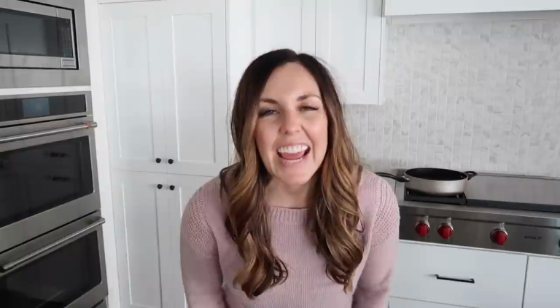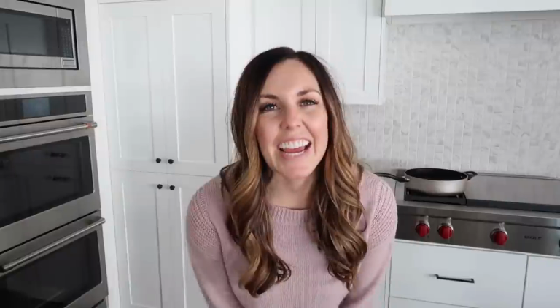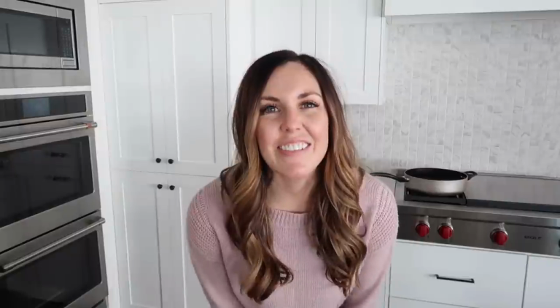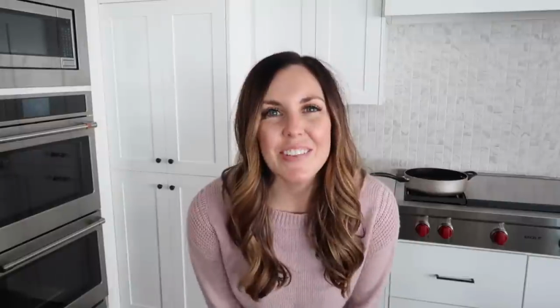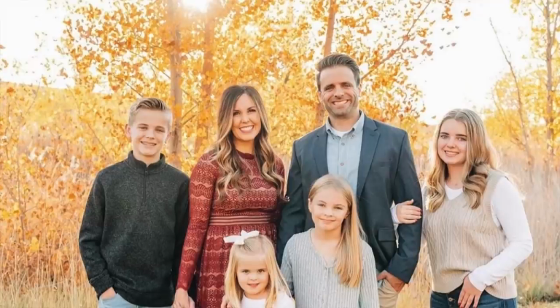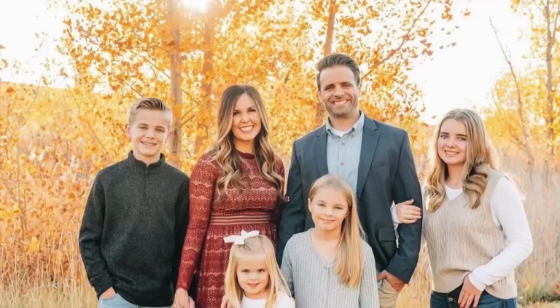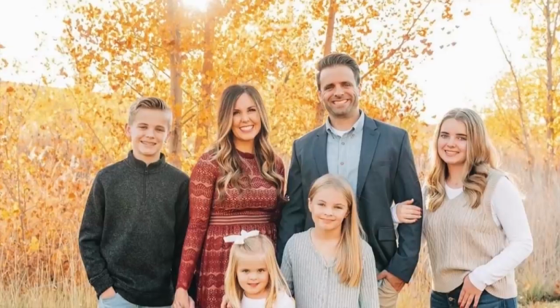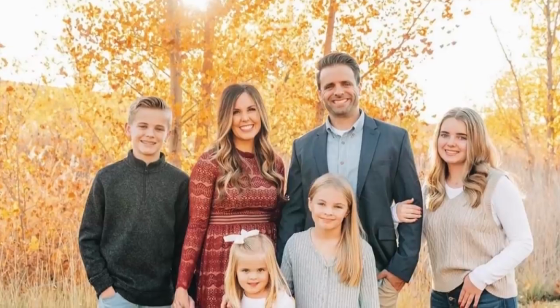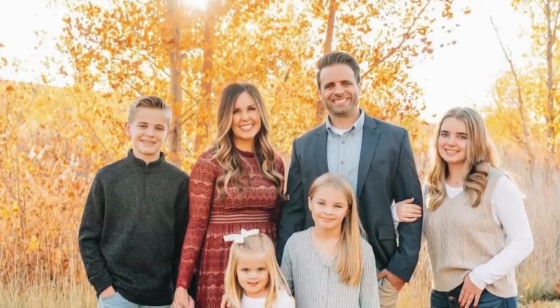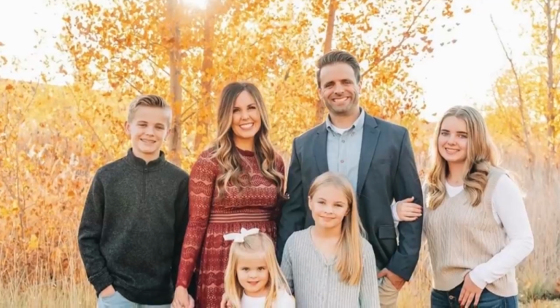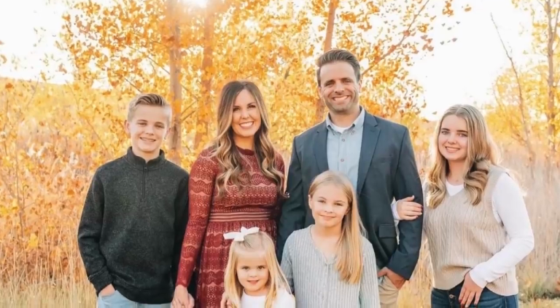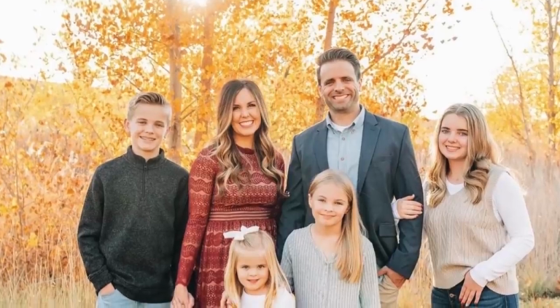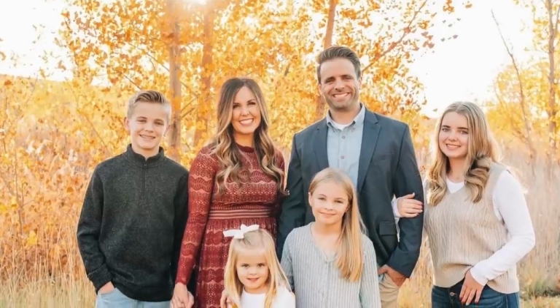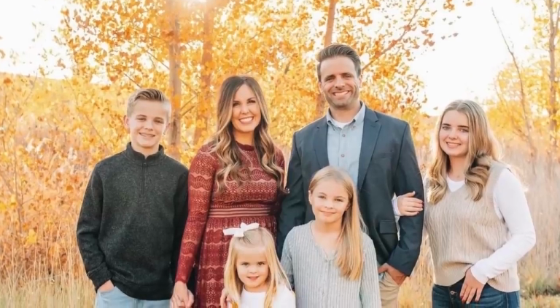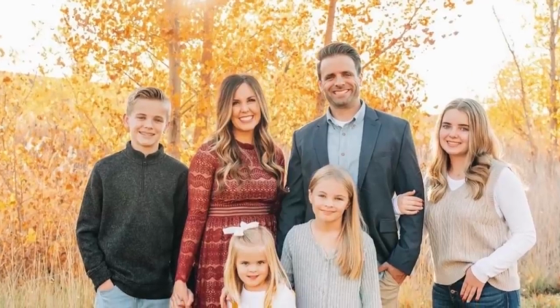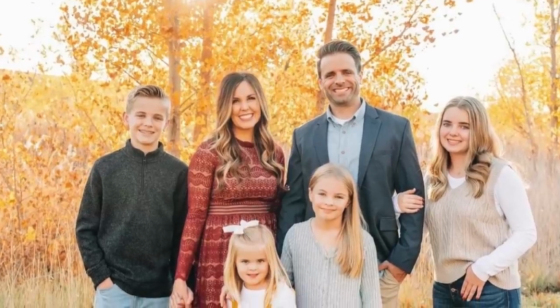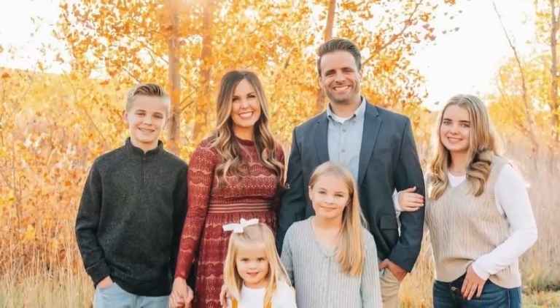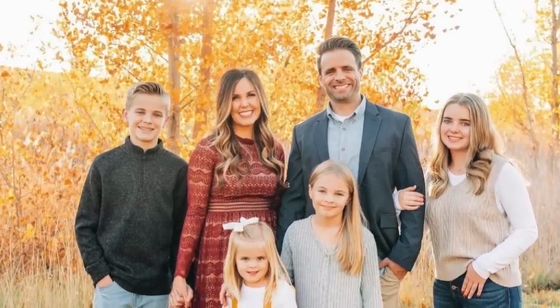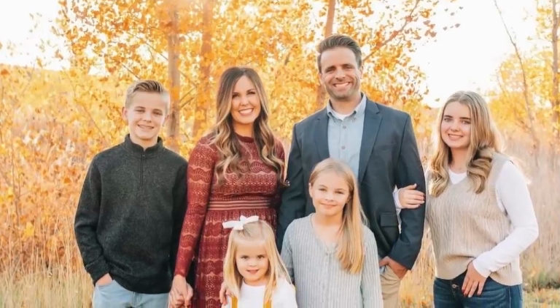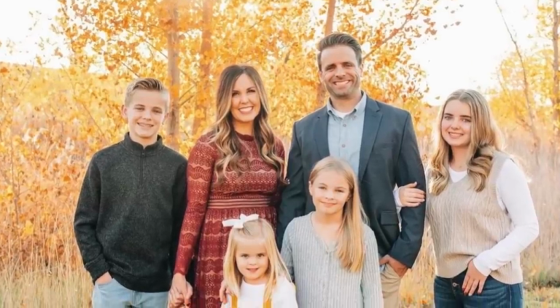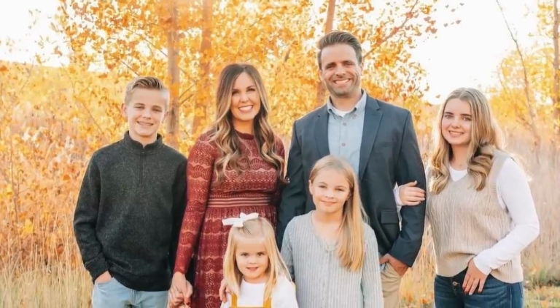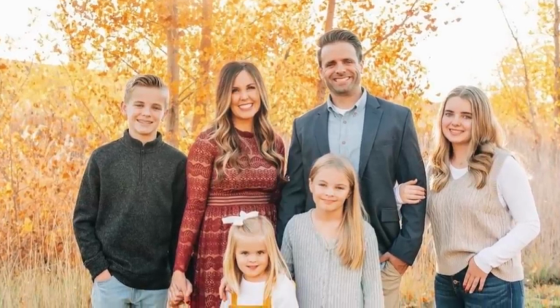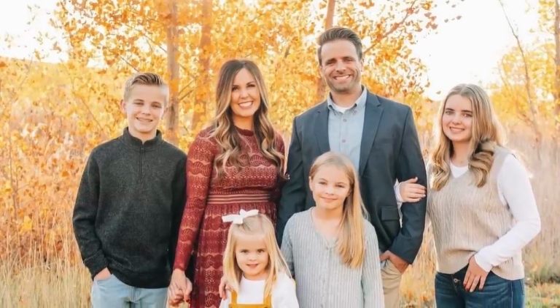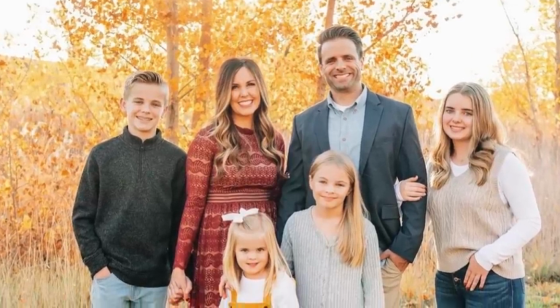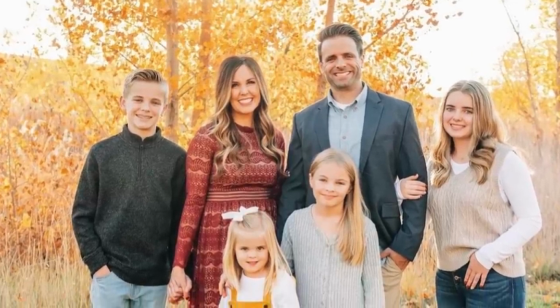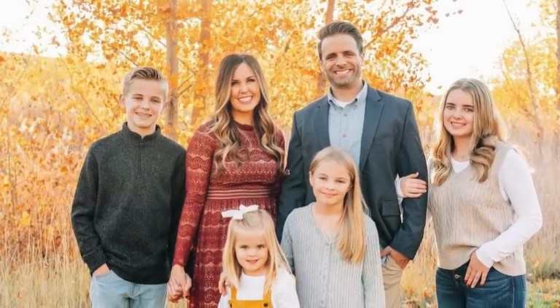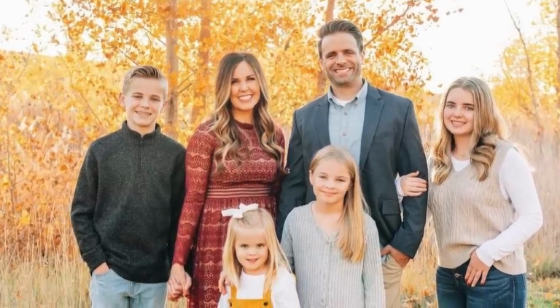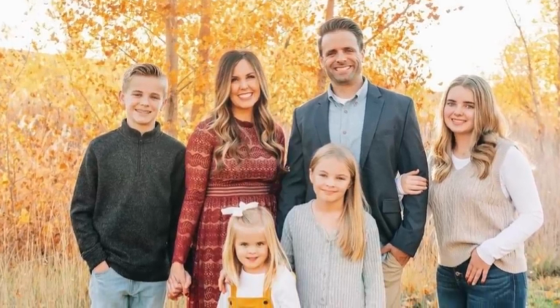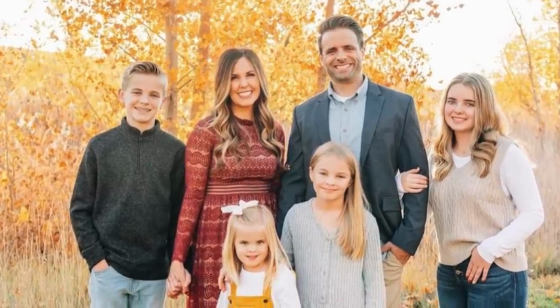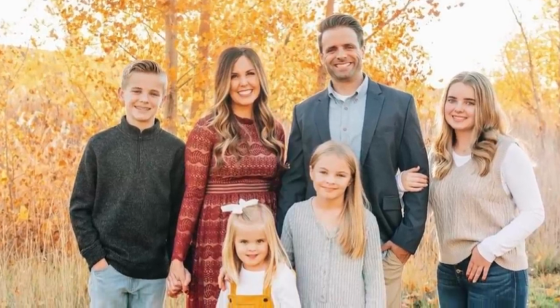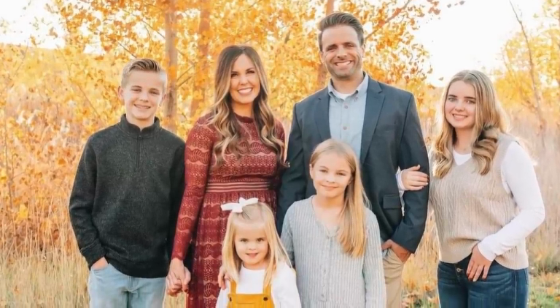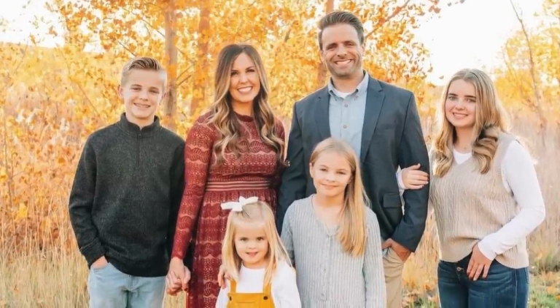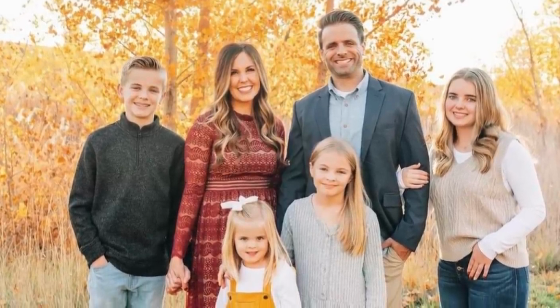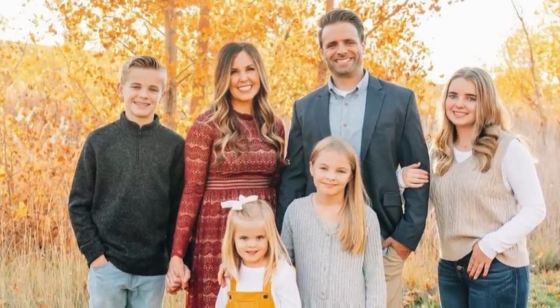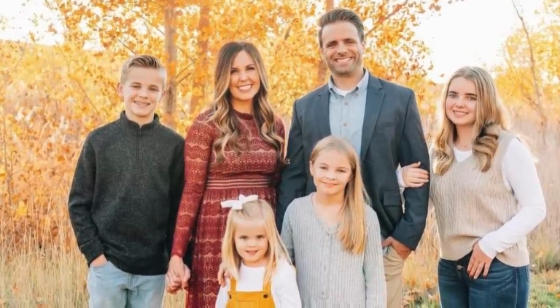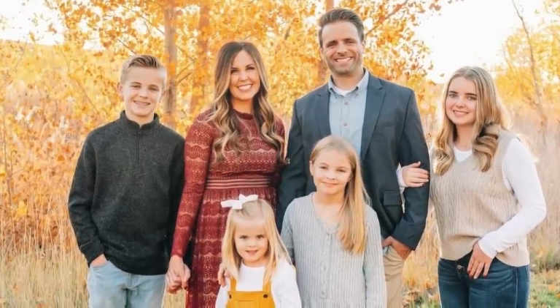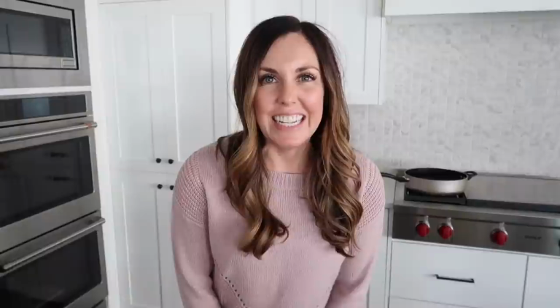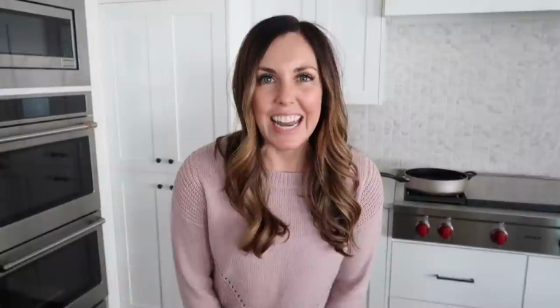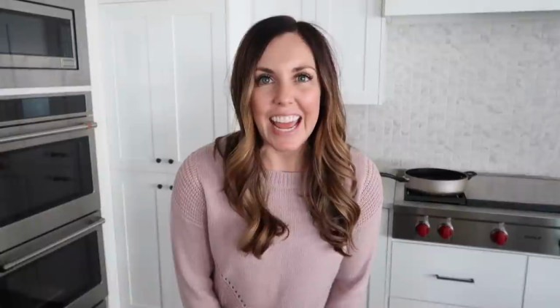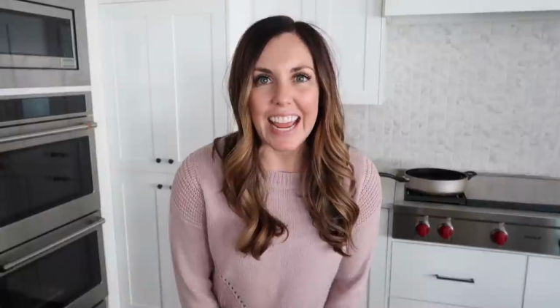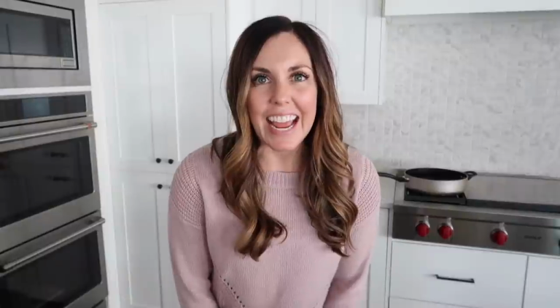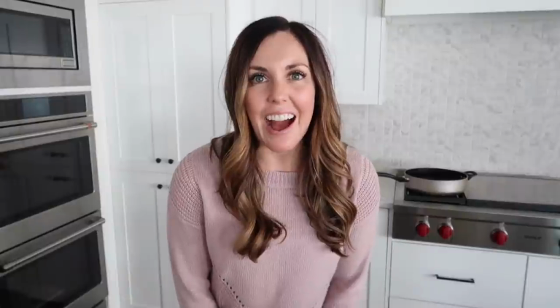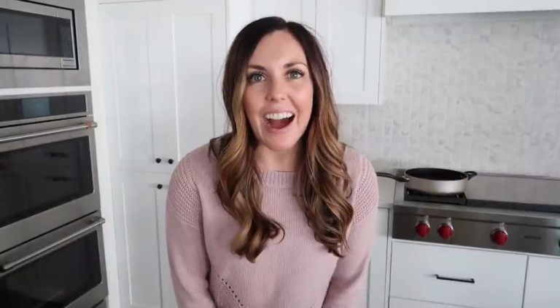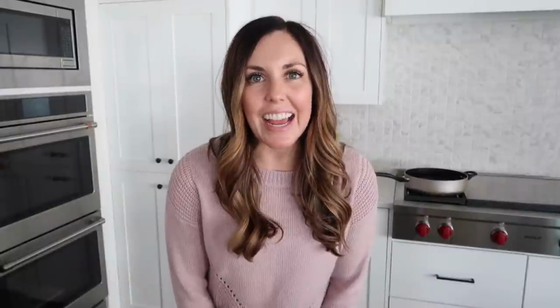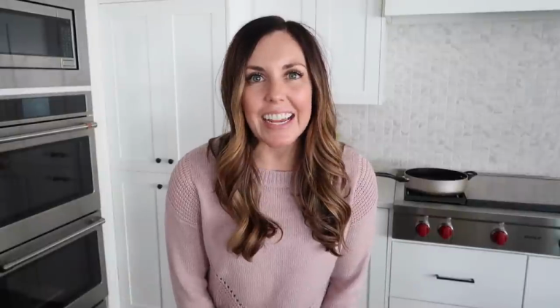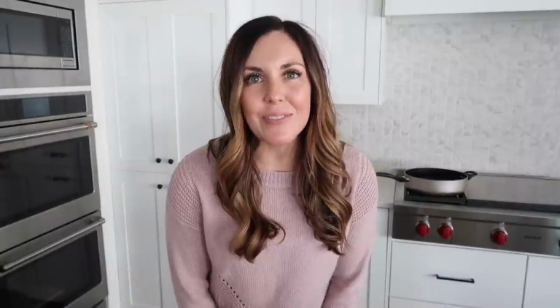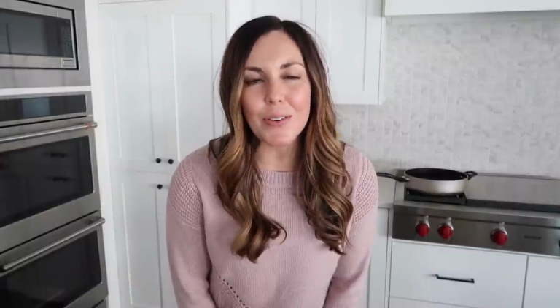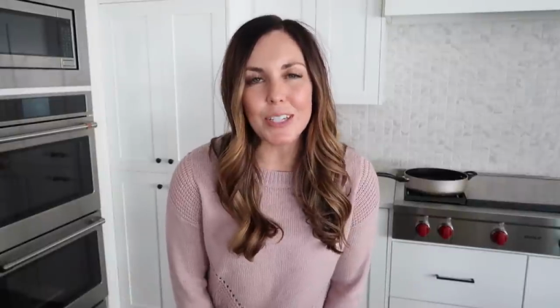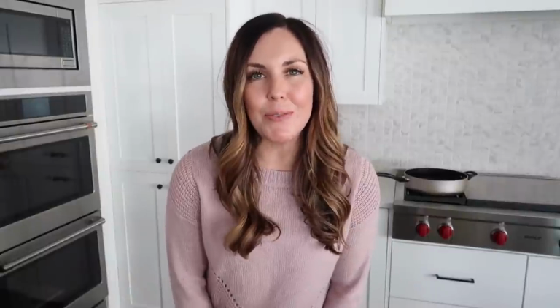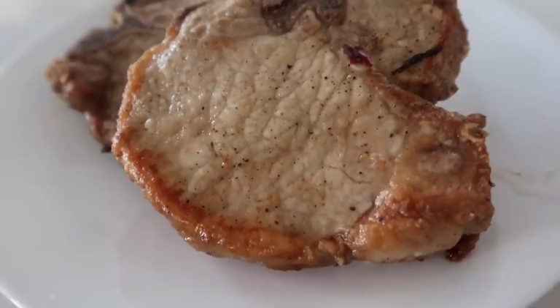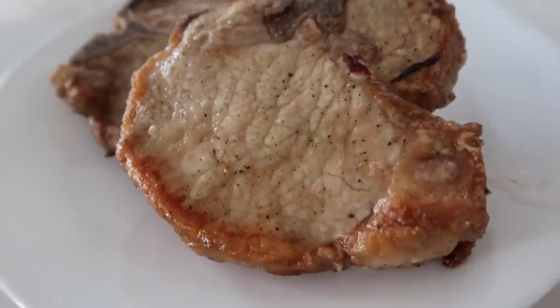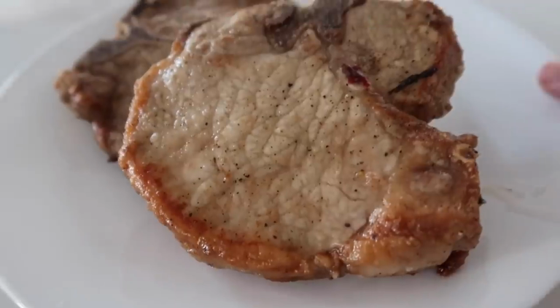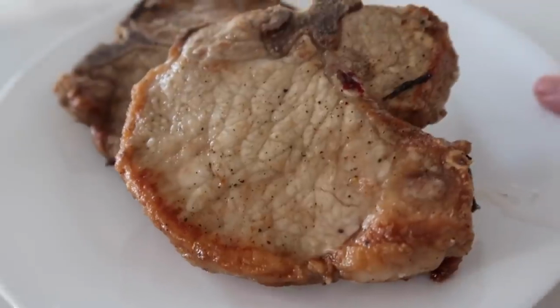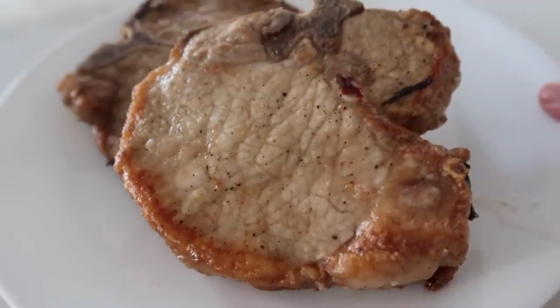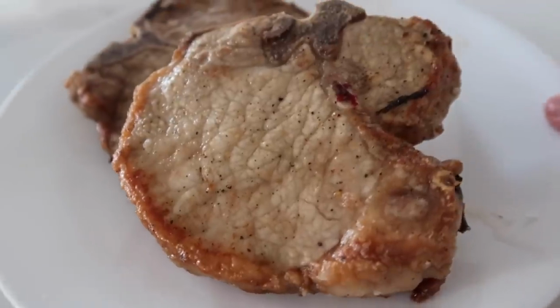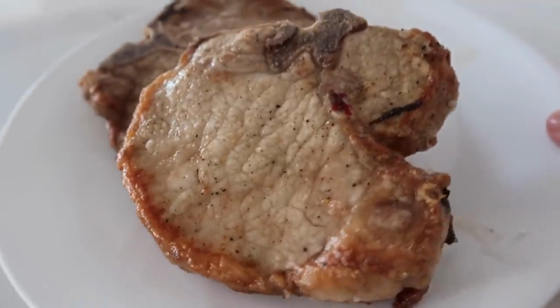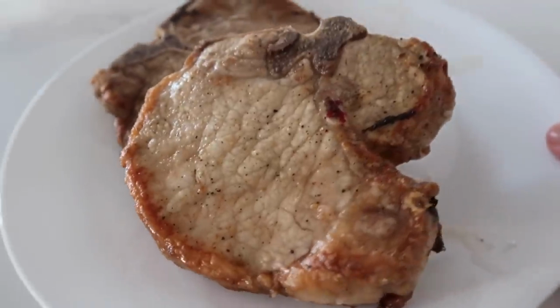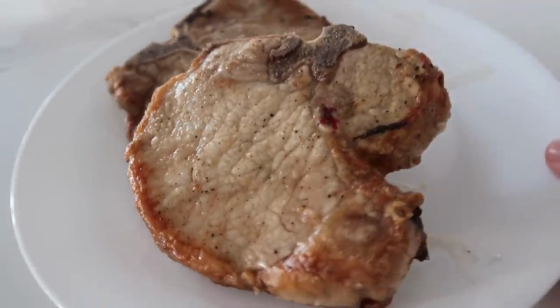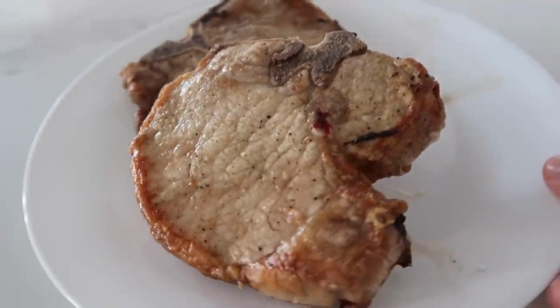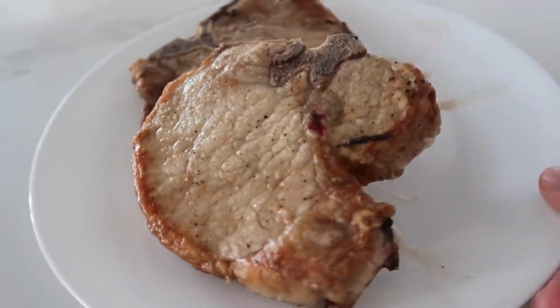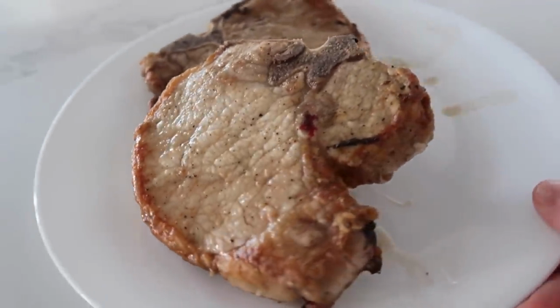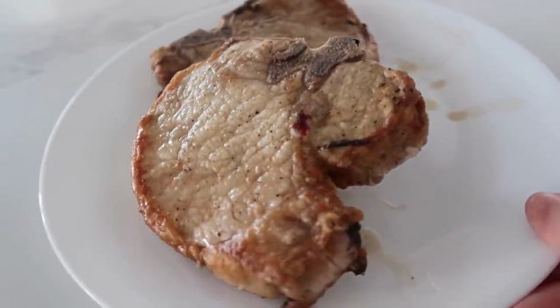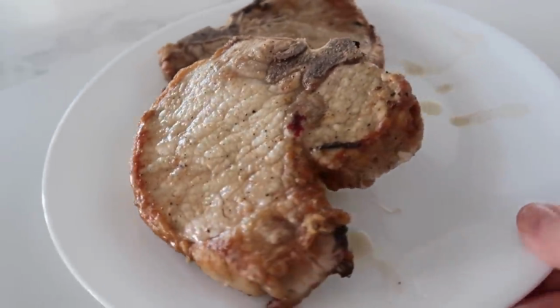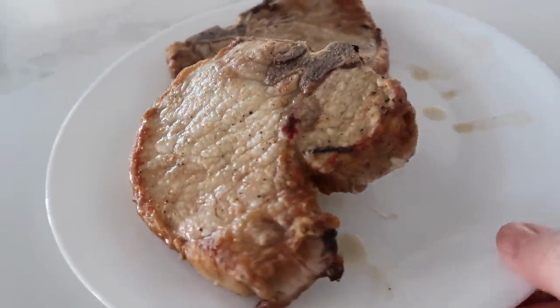Hey everybody, I'm Camille, one of the sisters from Six Sisters Stuff. Today, I am going to be making fried pork chops.